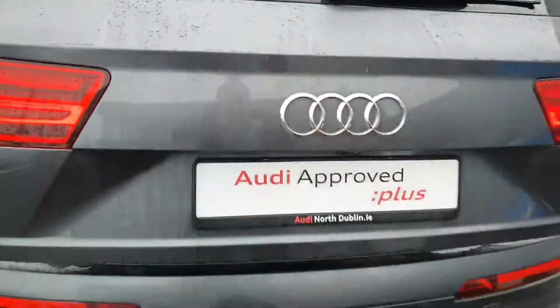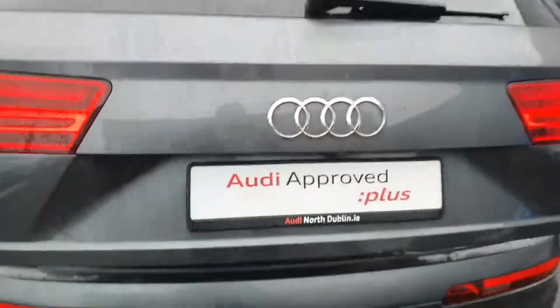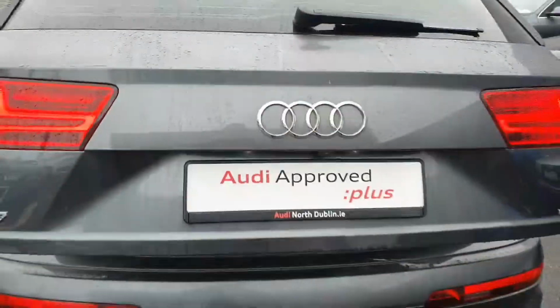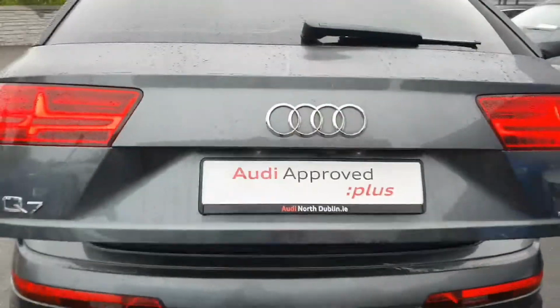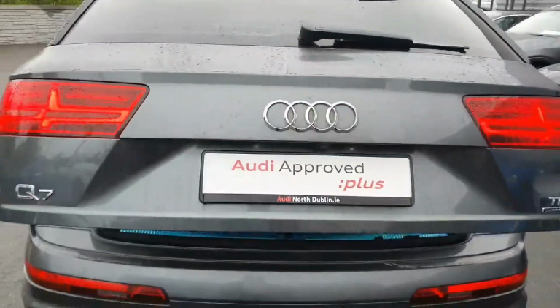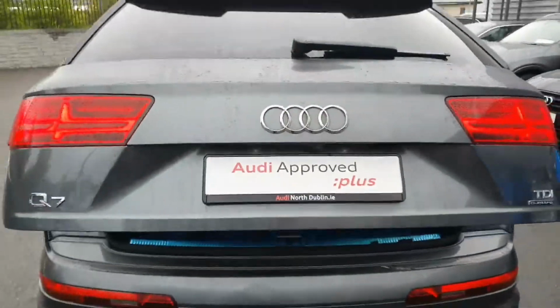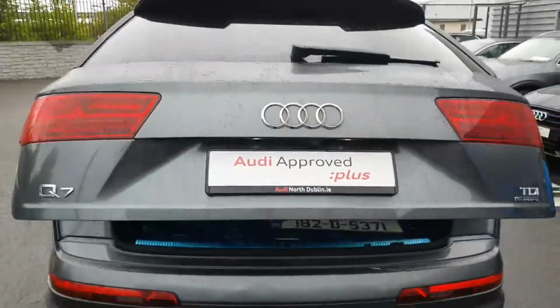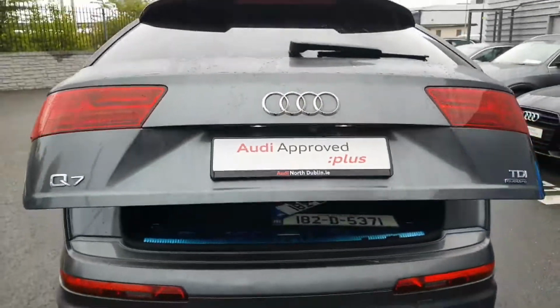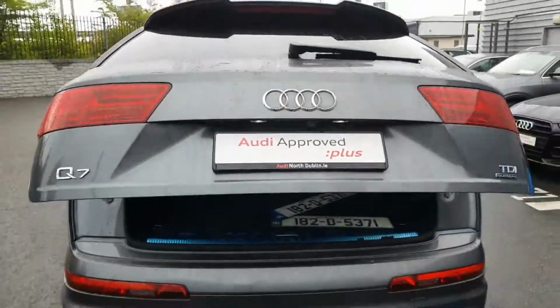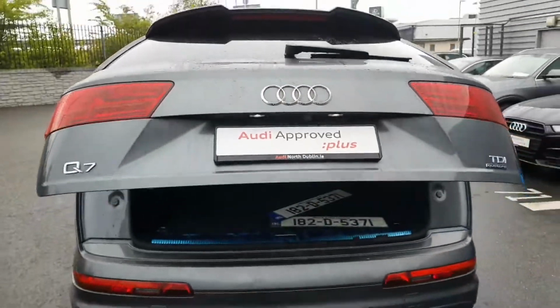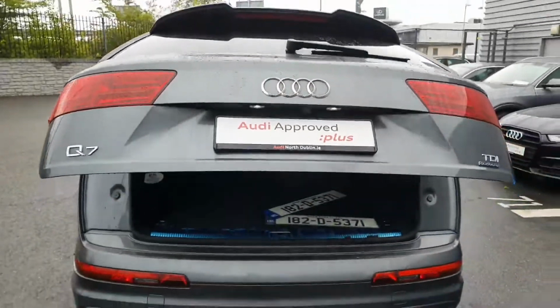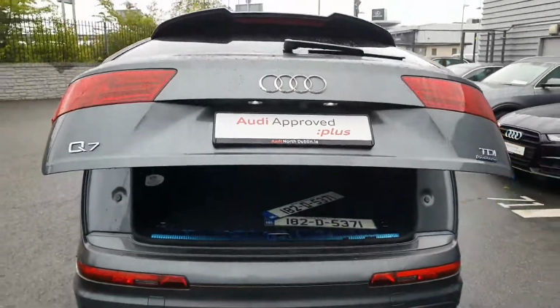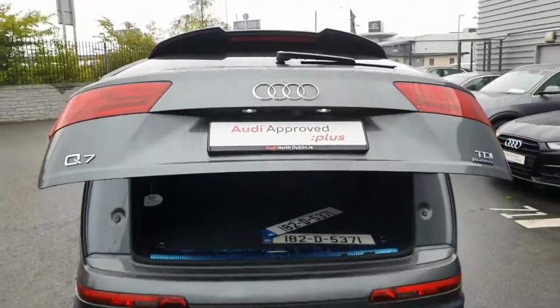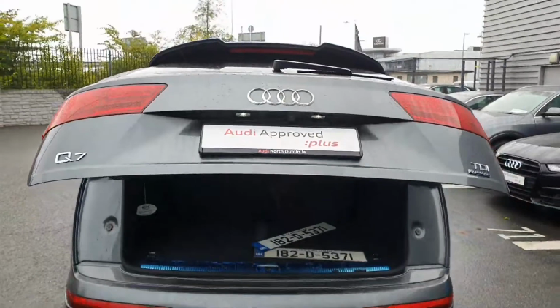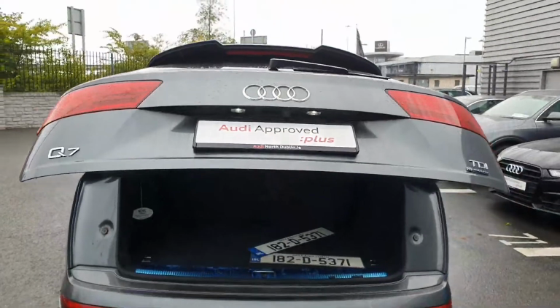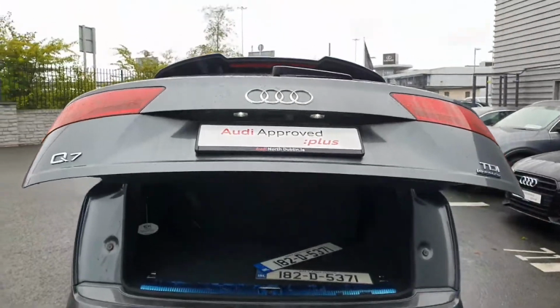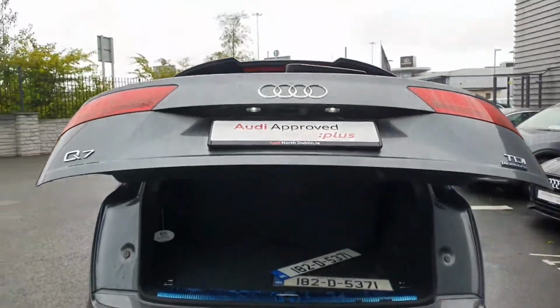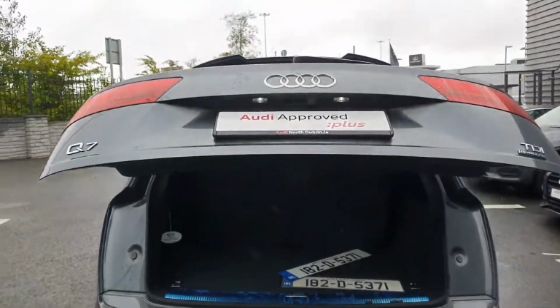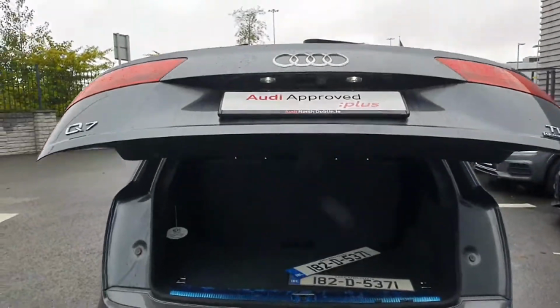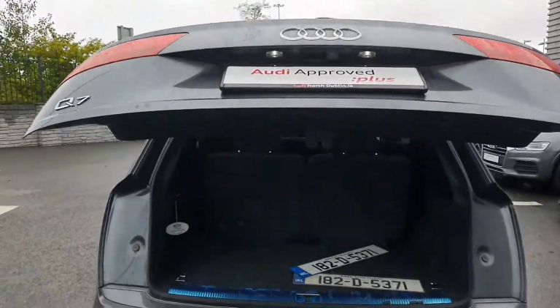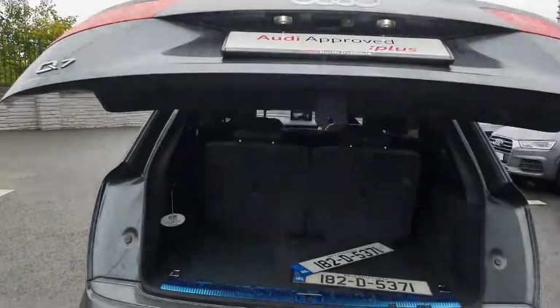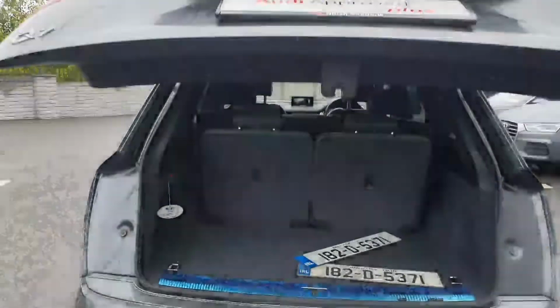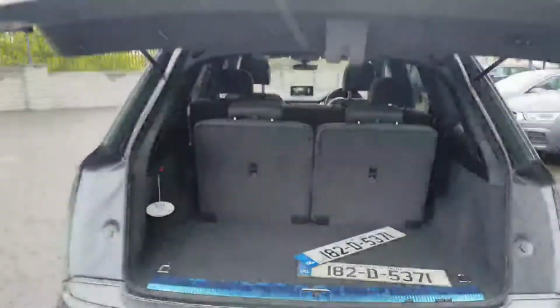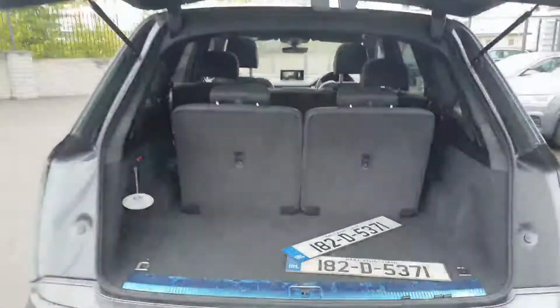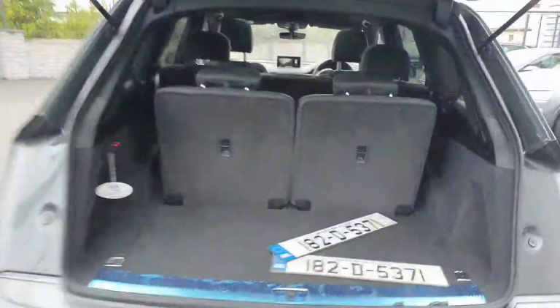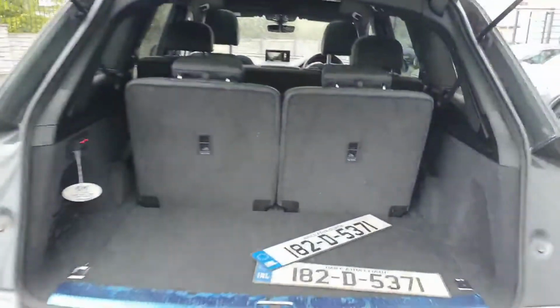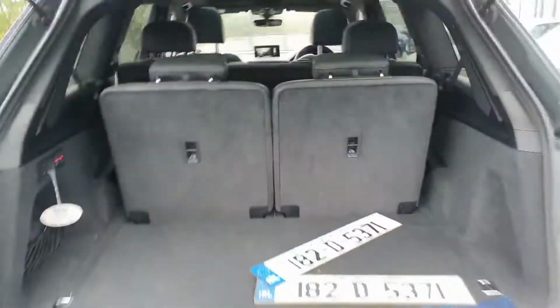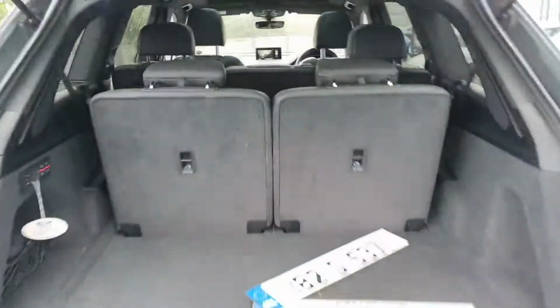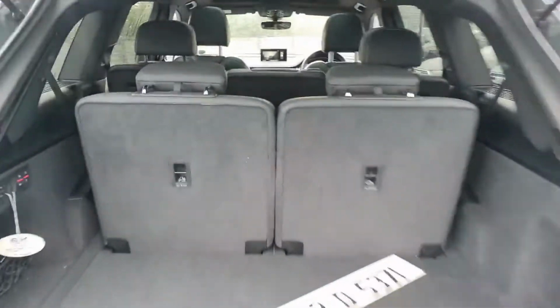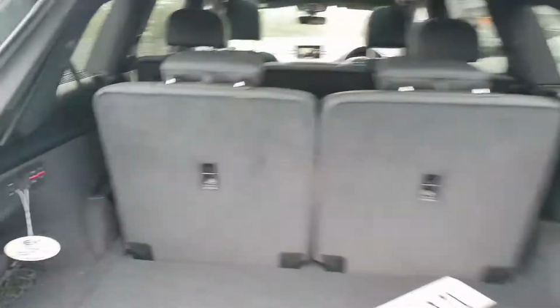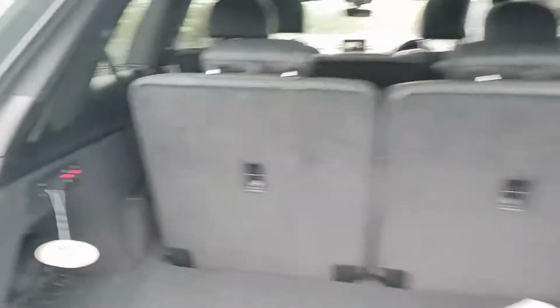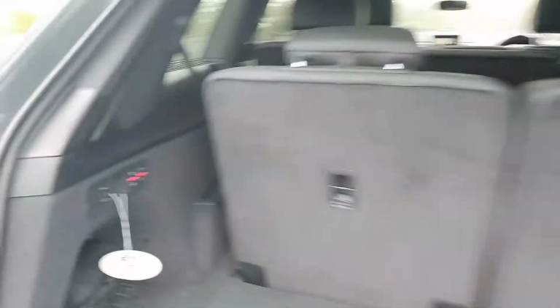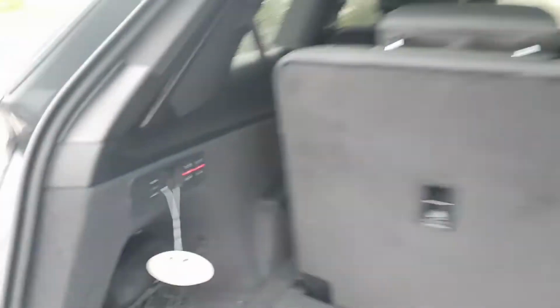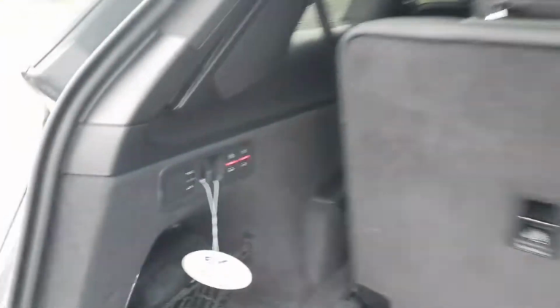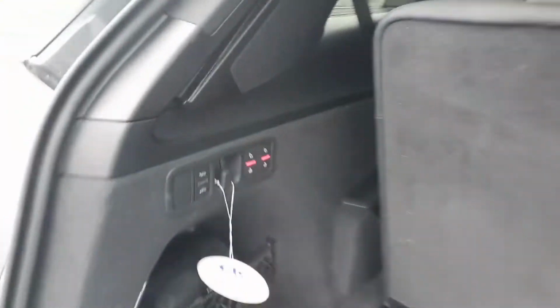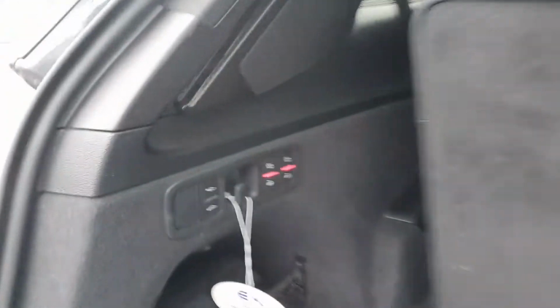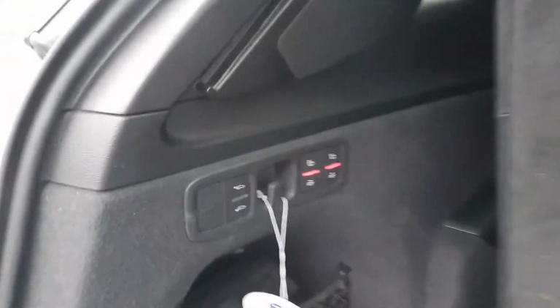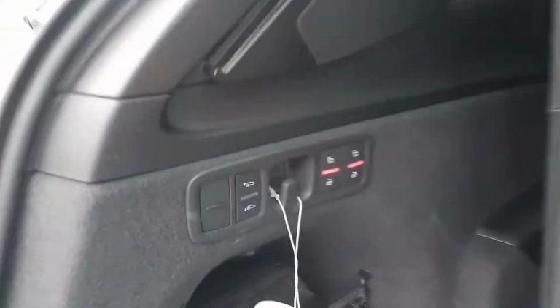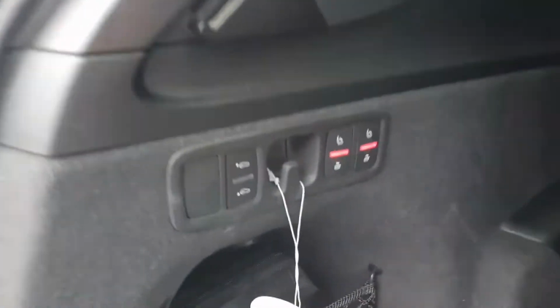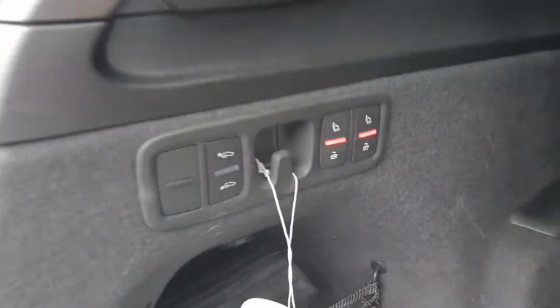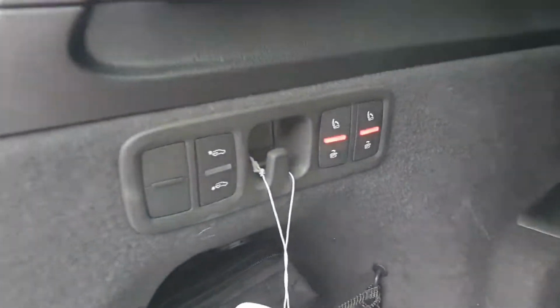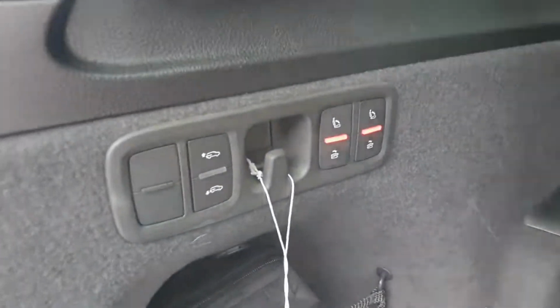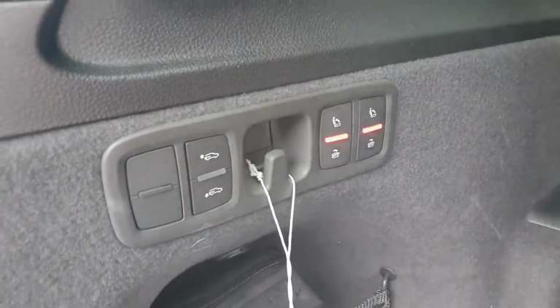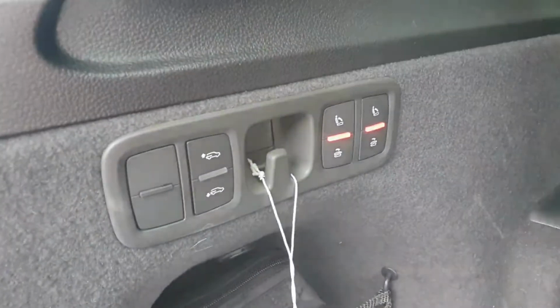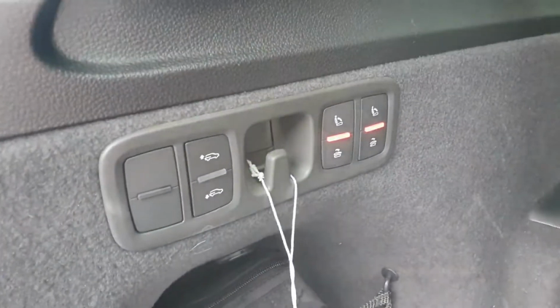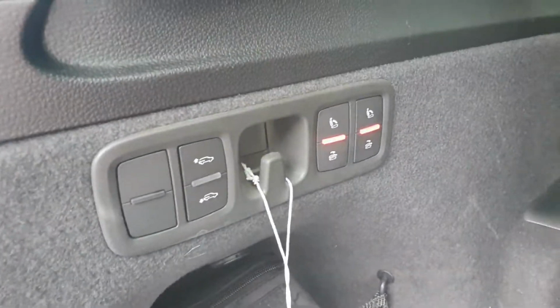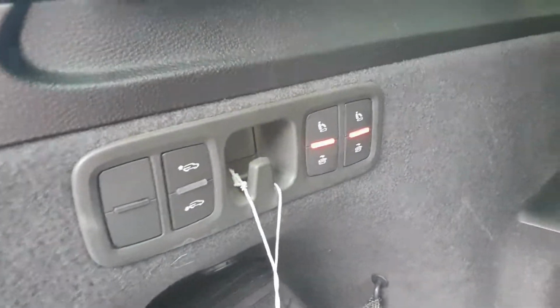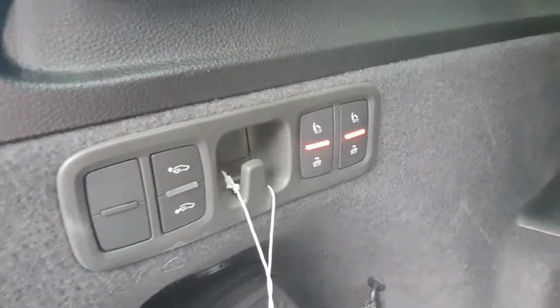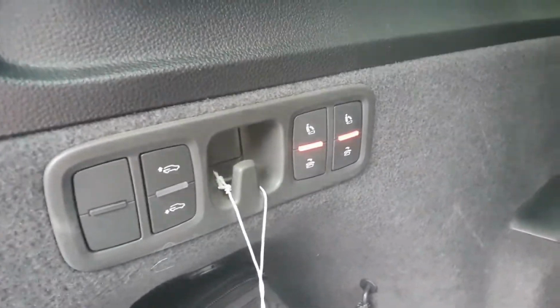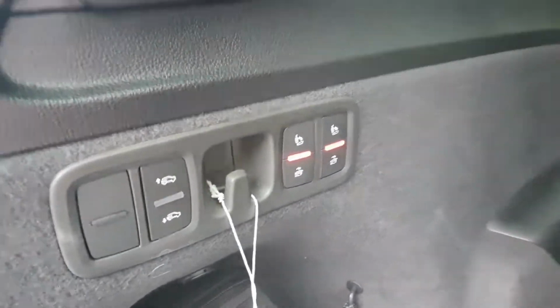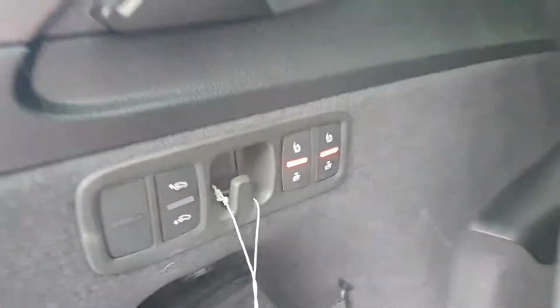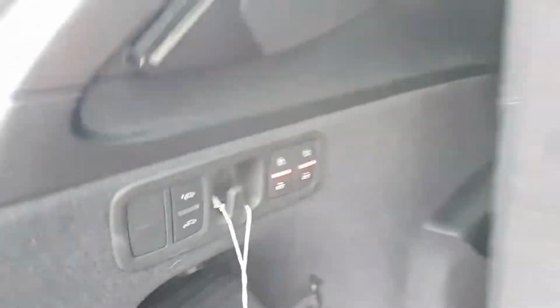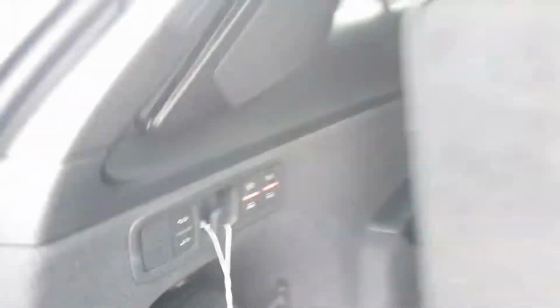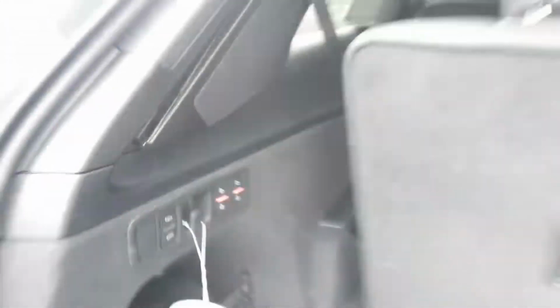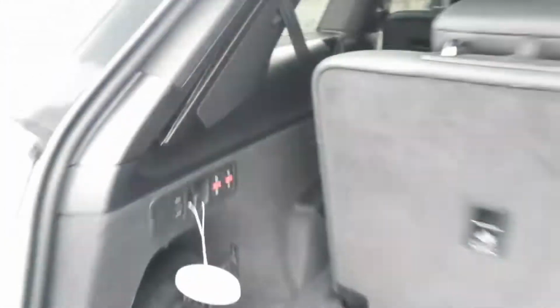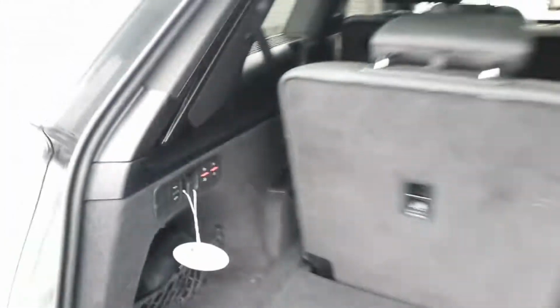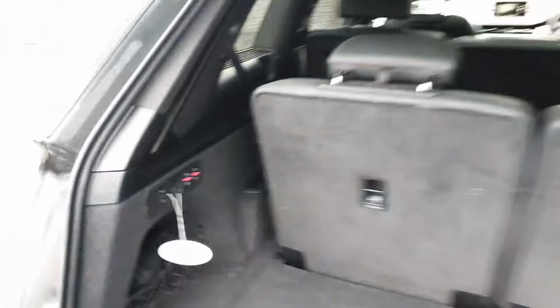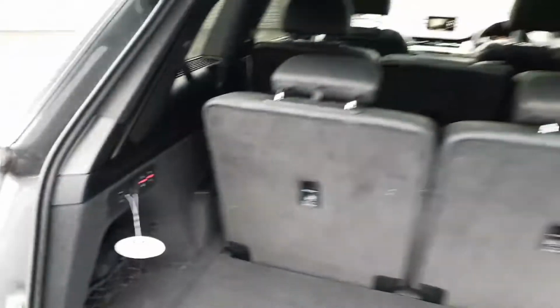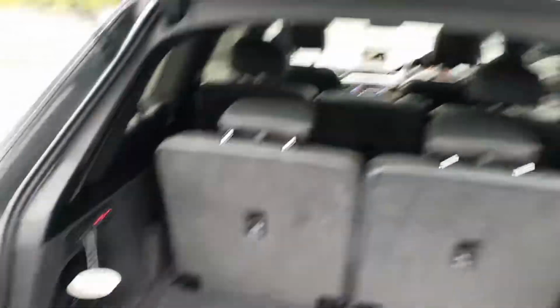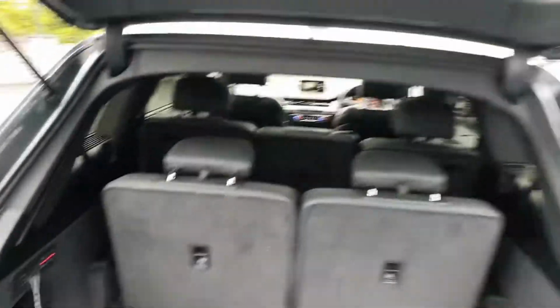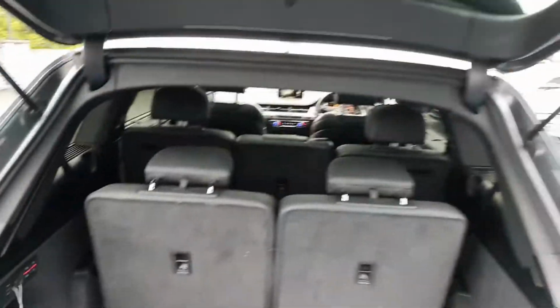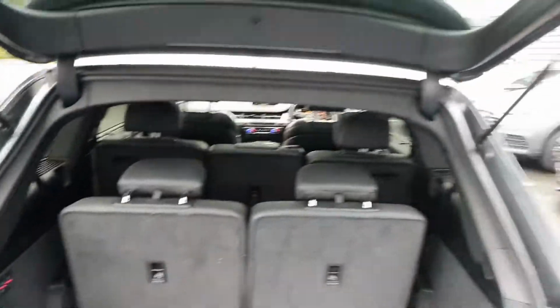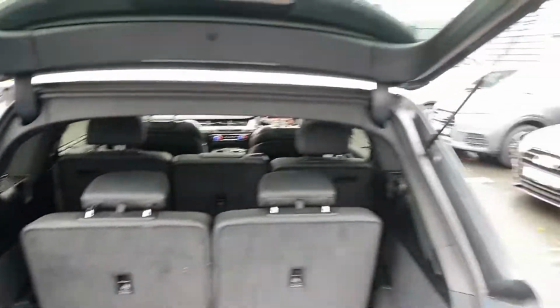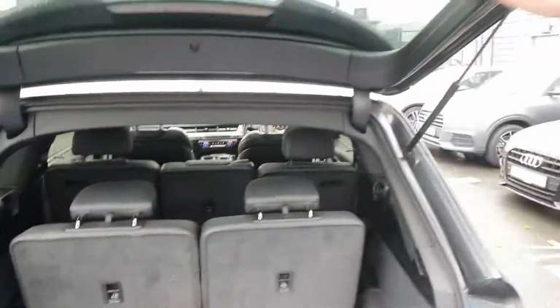There's an electric boot, and those two back seats will fold down just by the click of those buttons there.